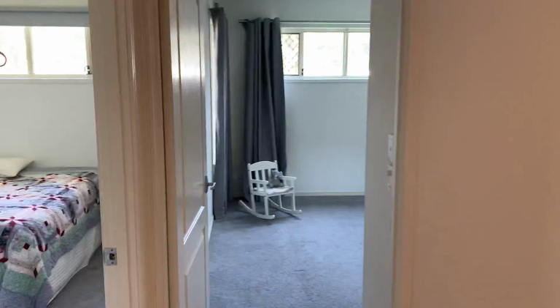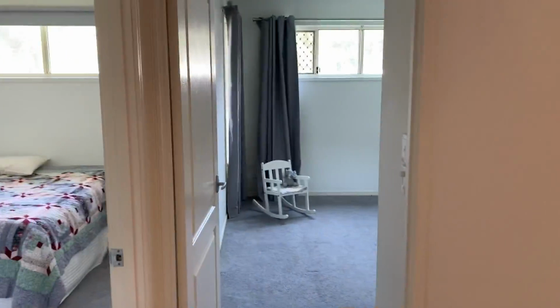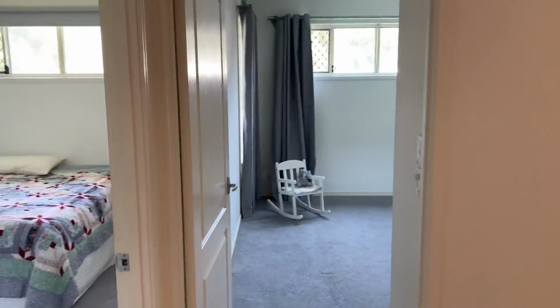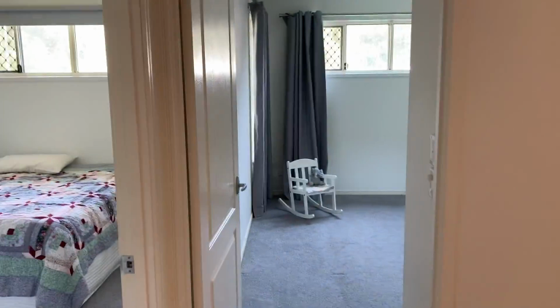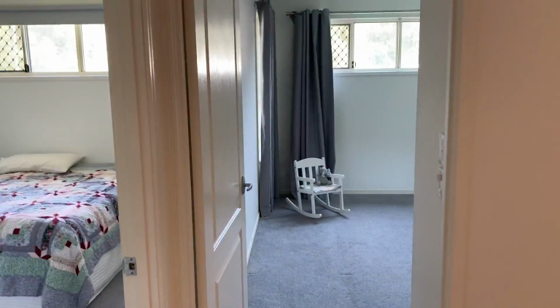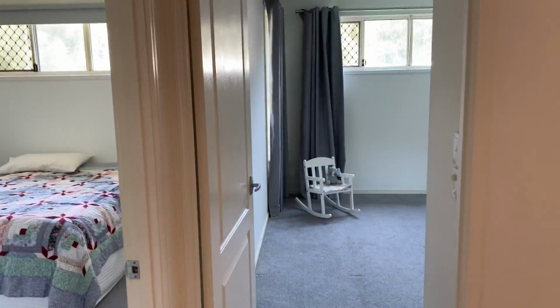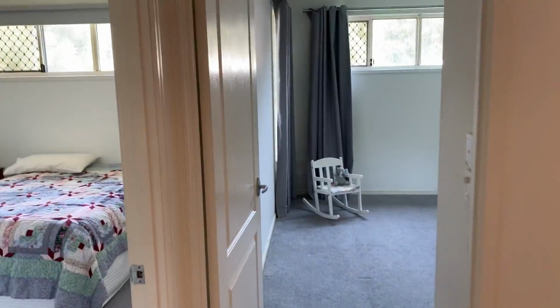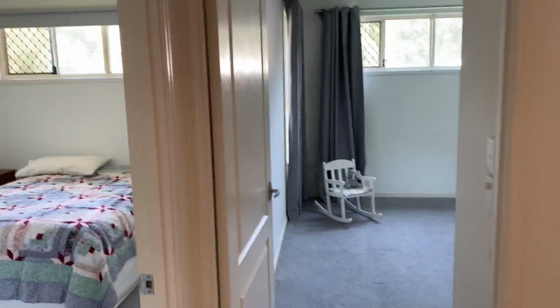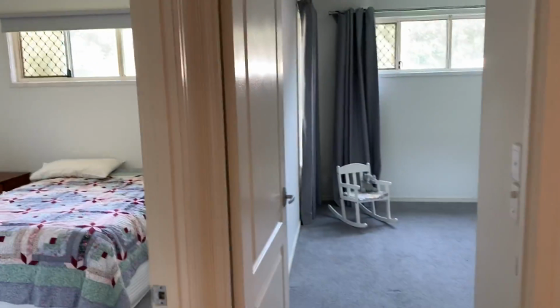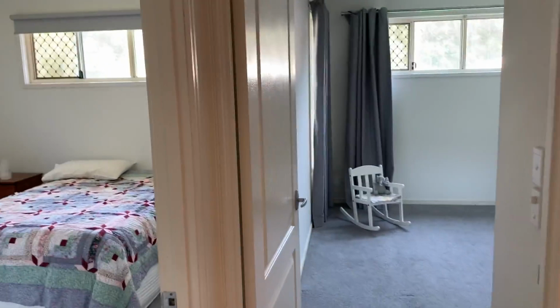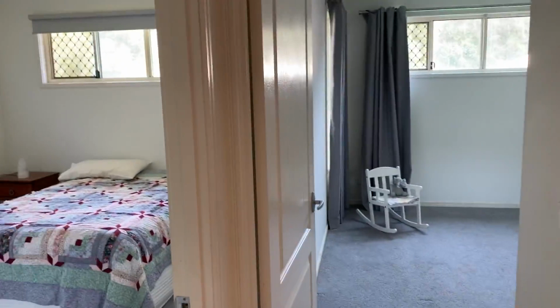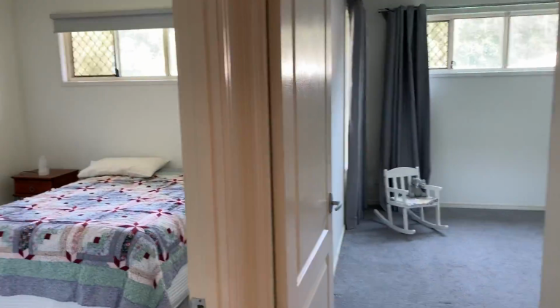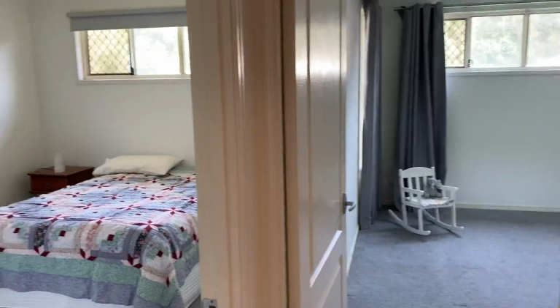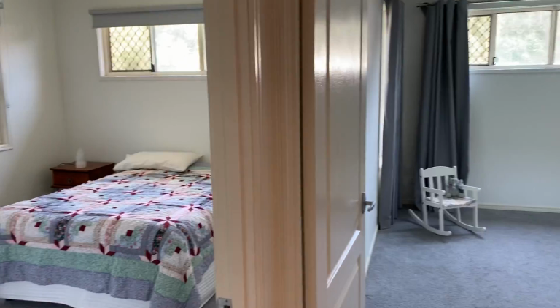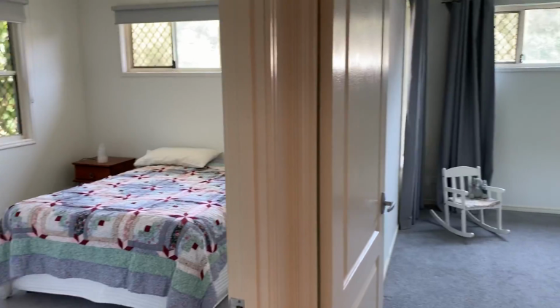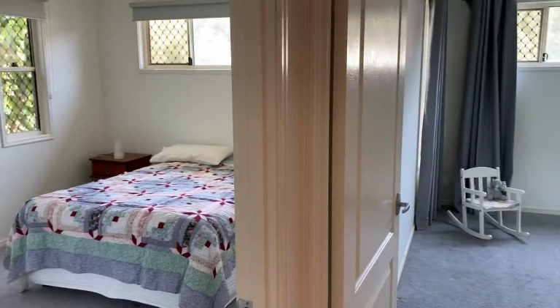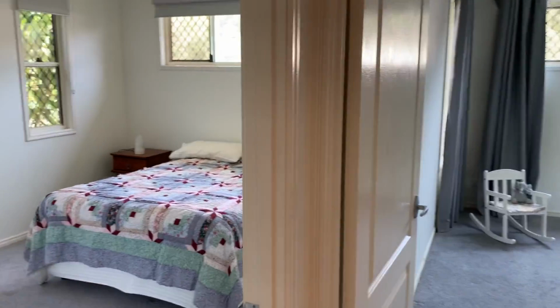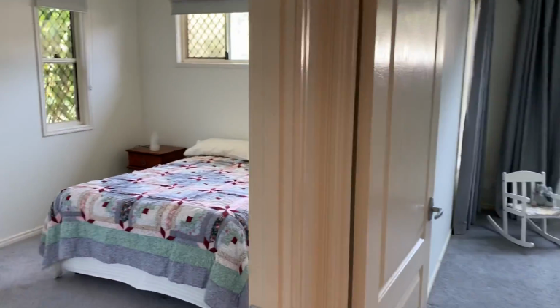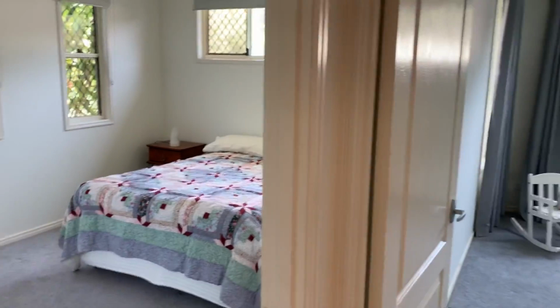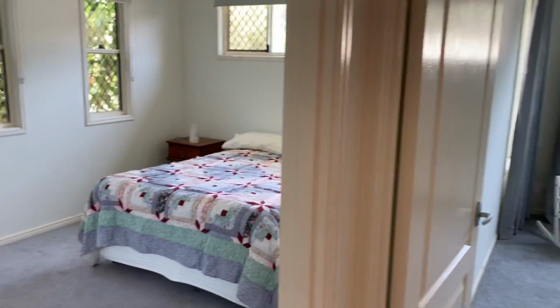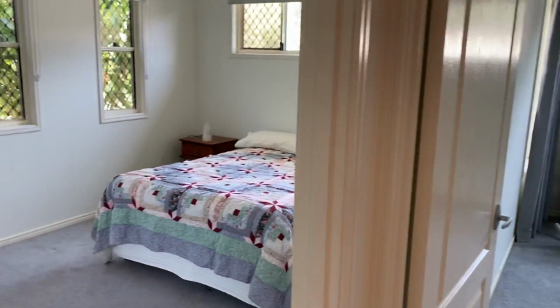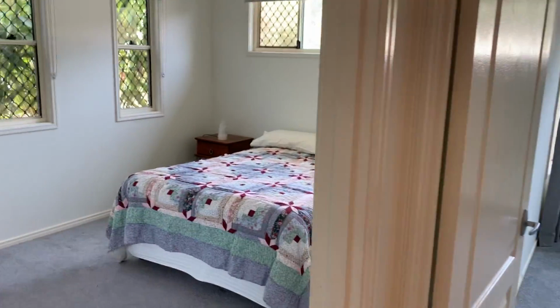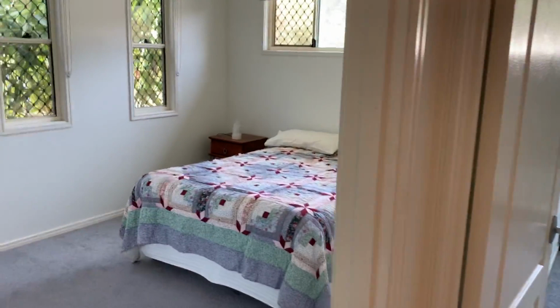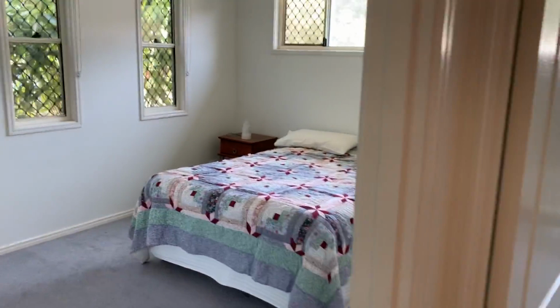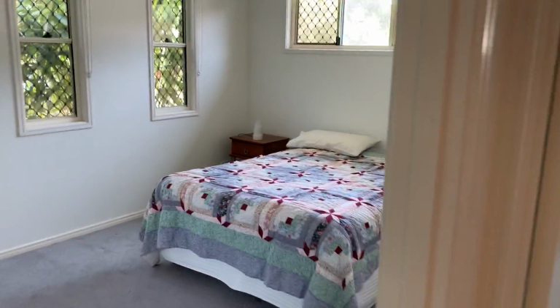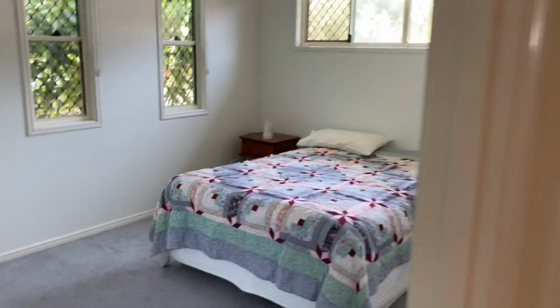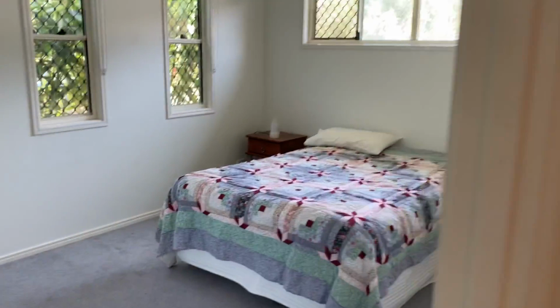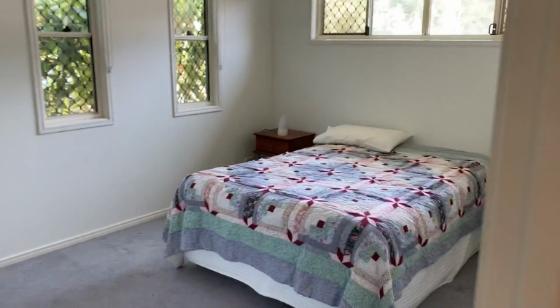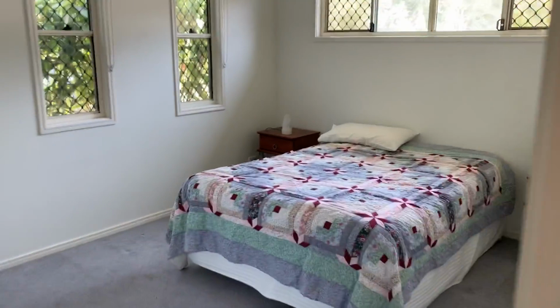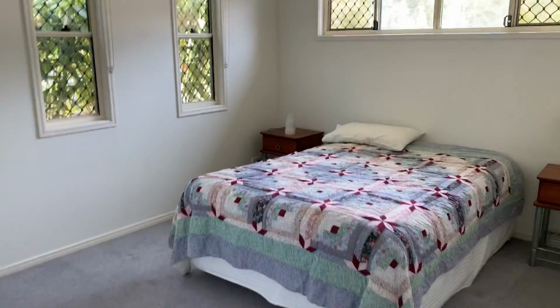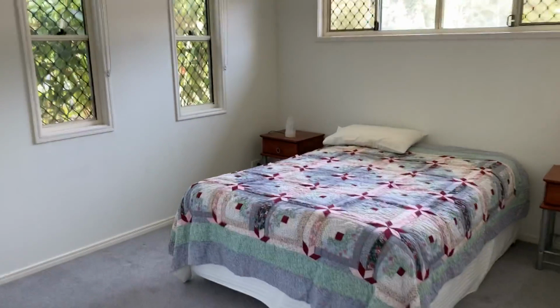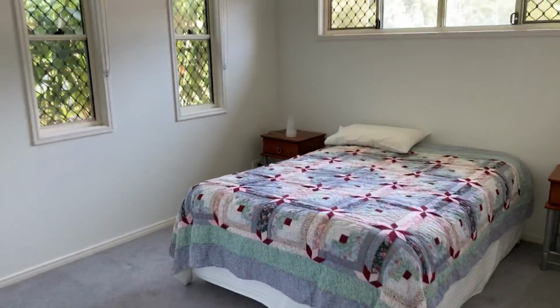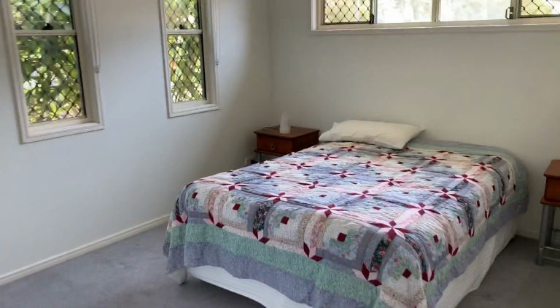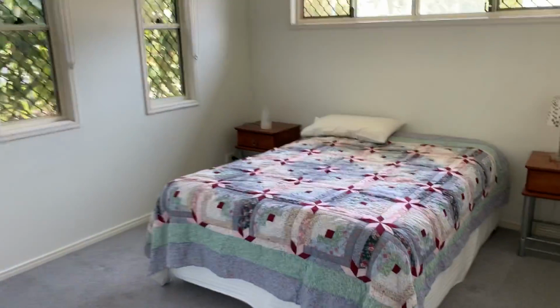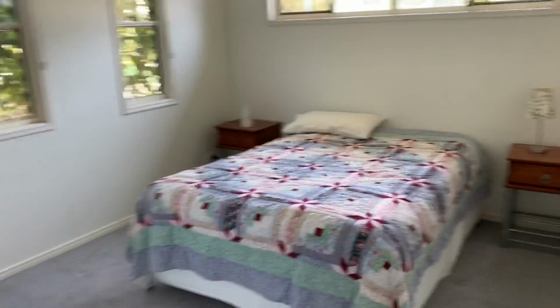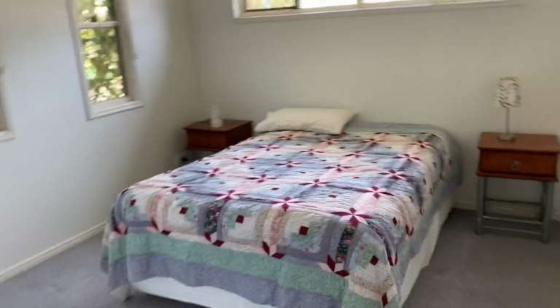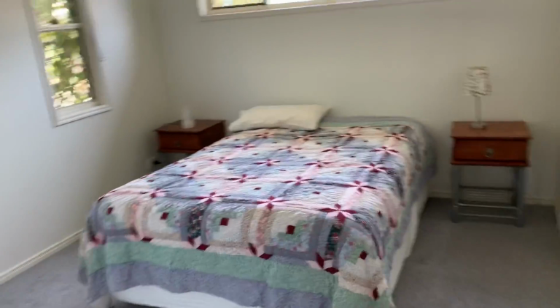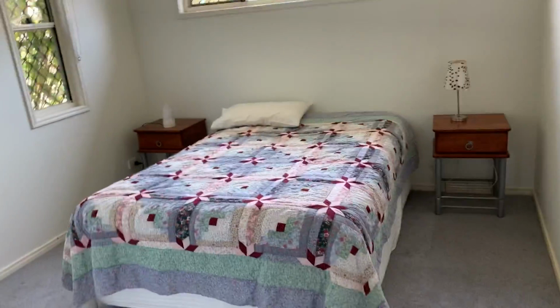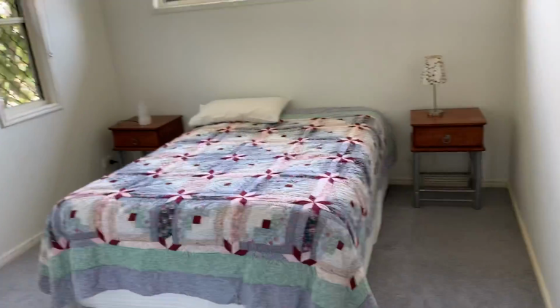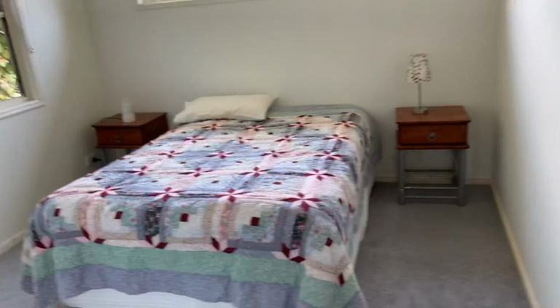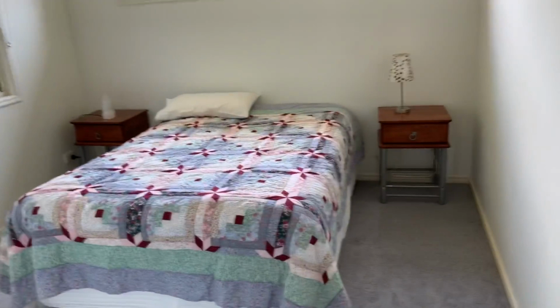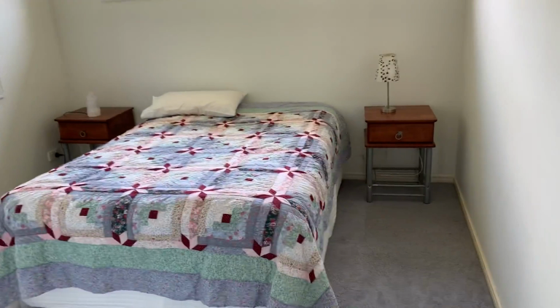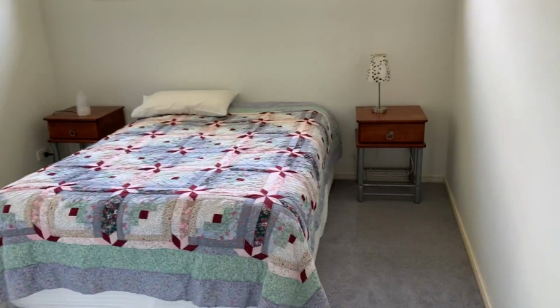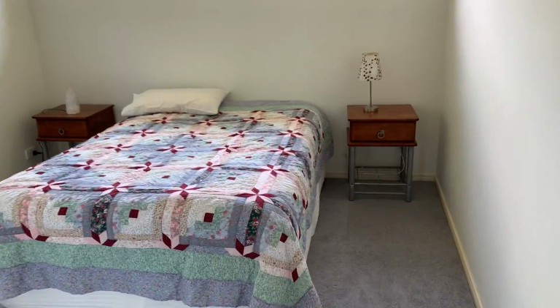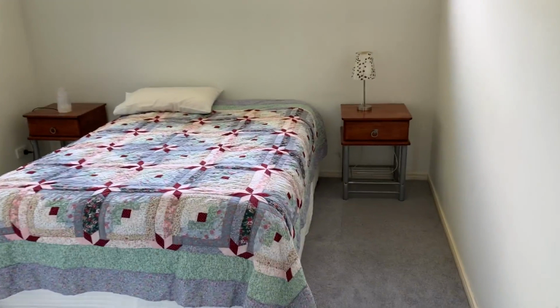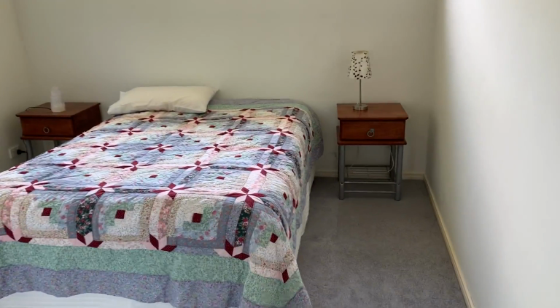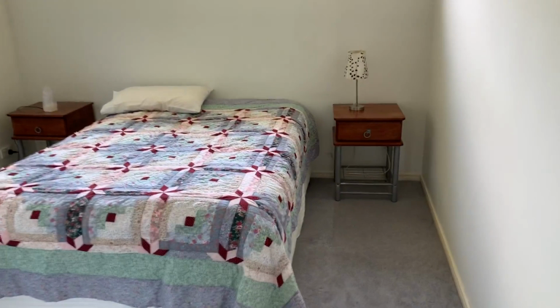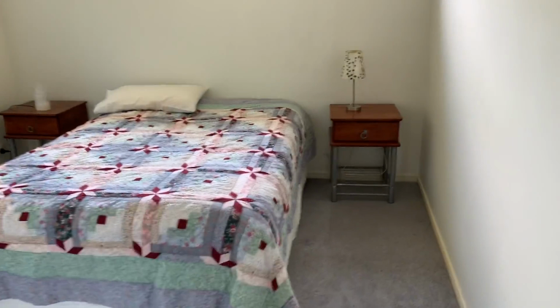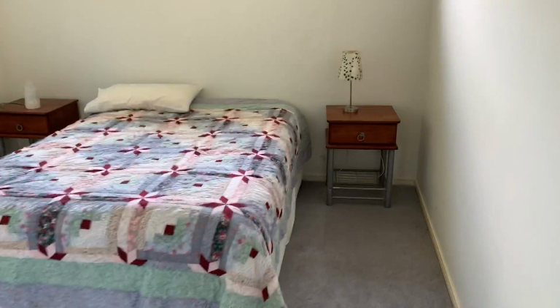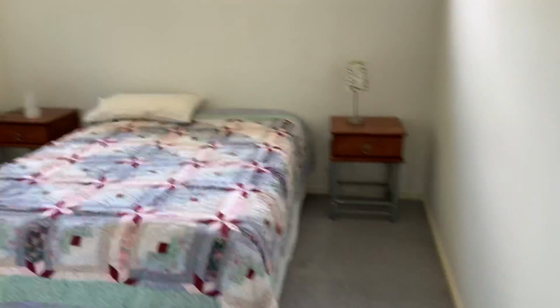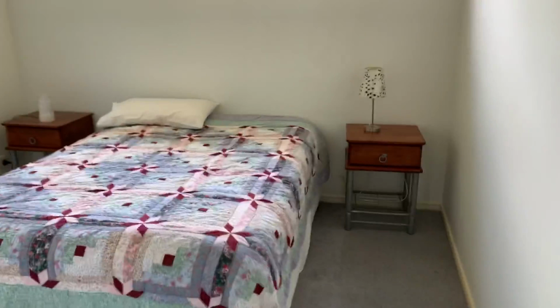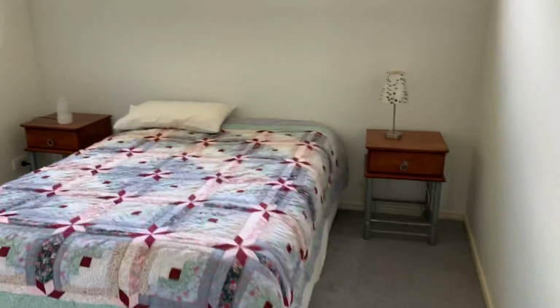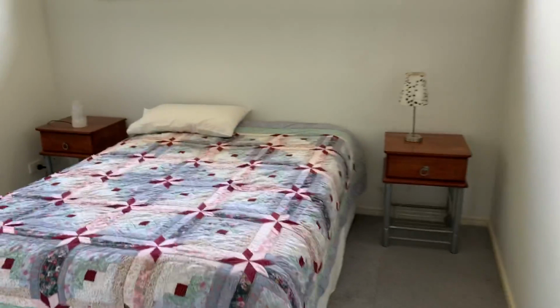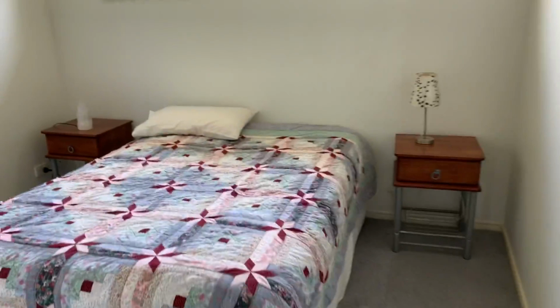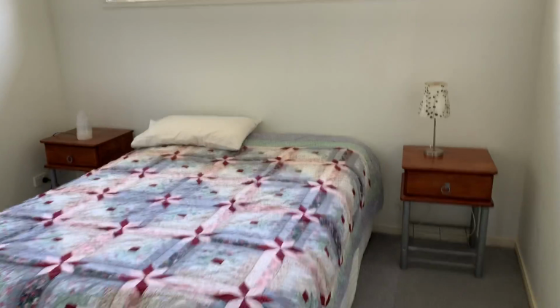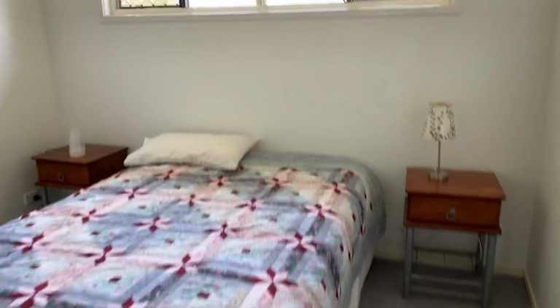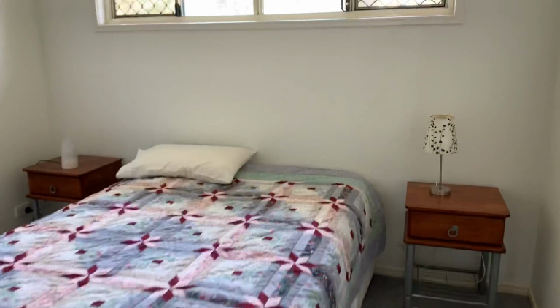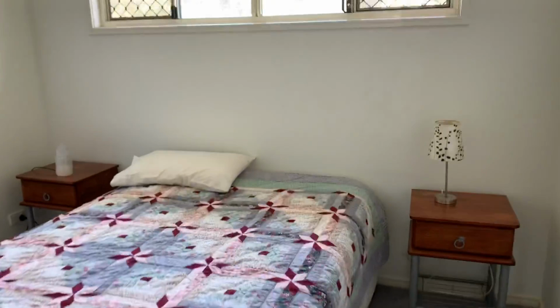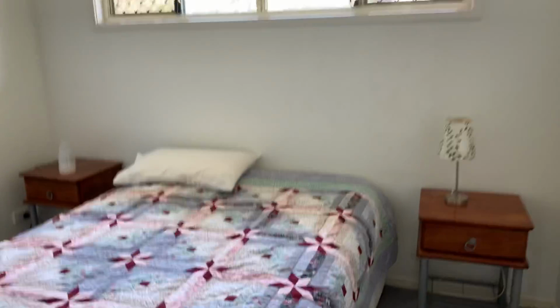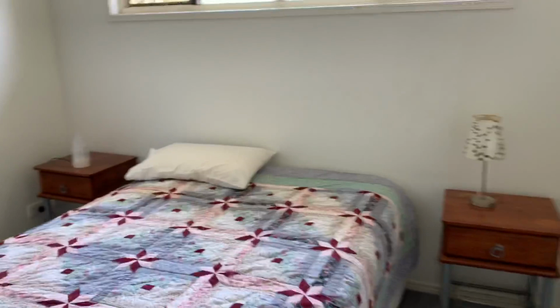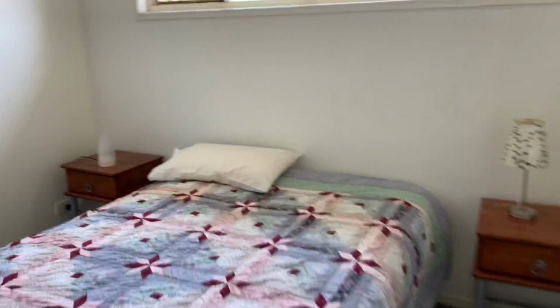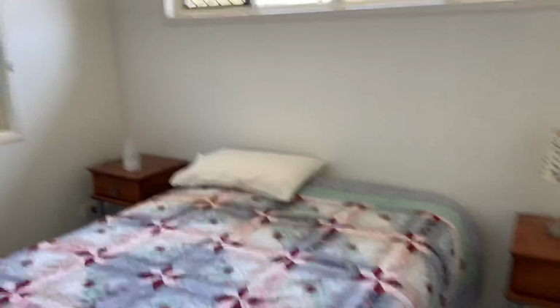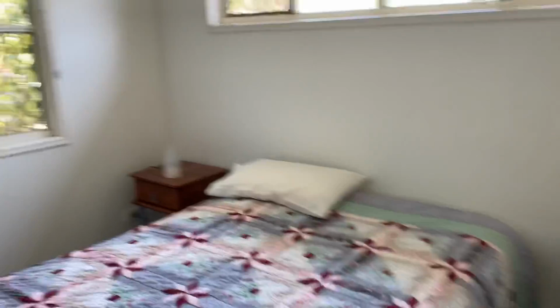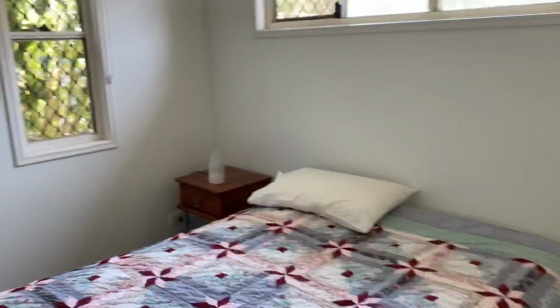Hello everyone, this is Jamie from Code Property Group, just taking you through number 9 G-Bunk in Meridian Plains.